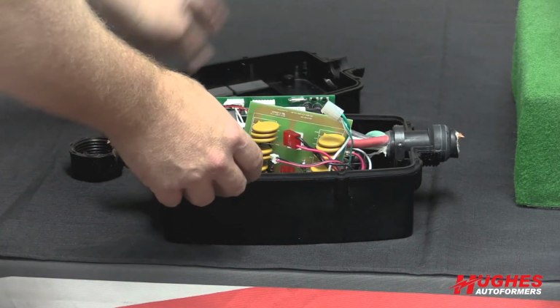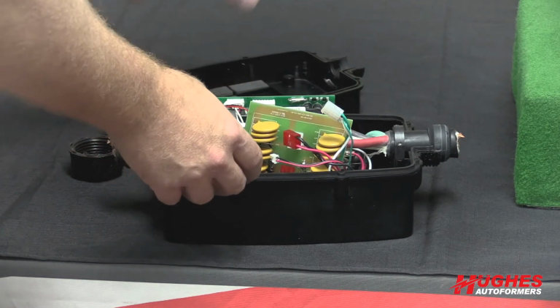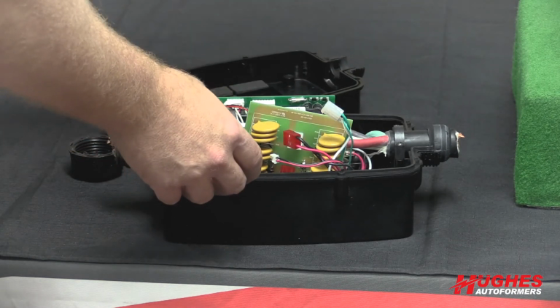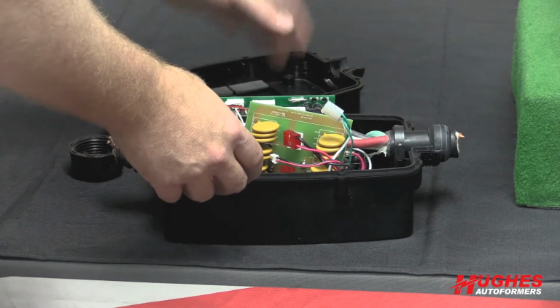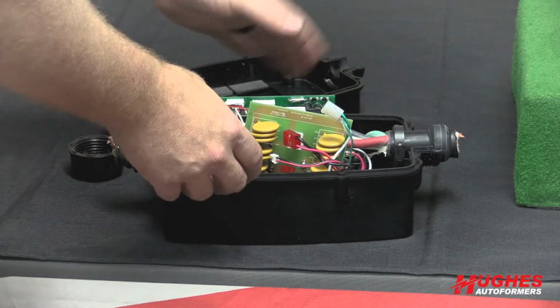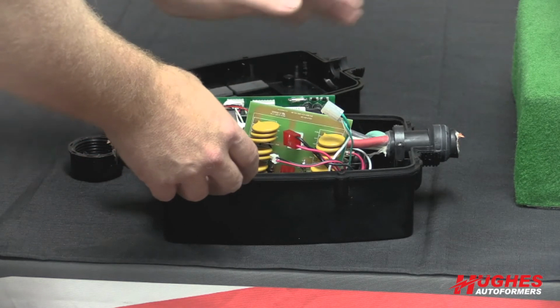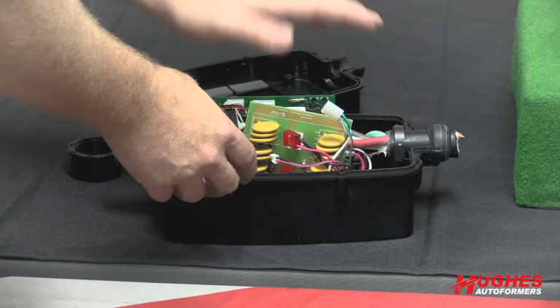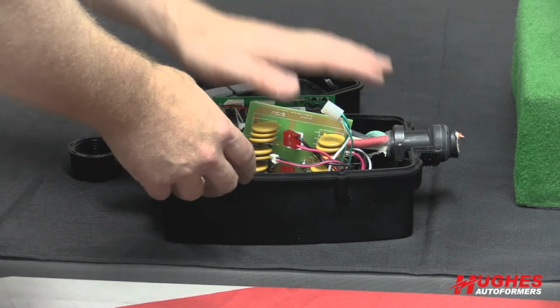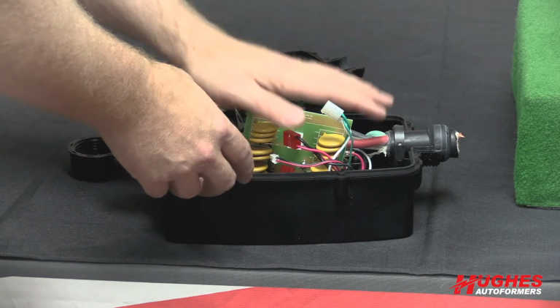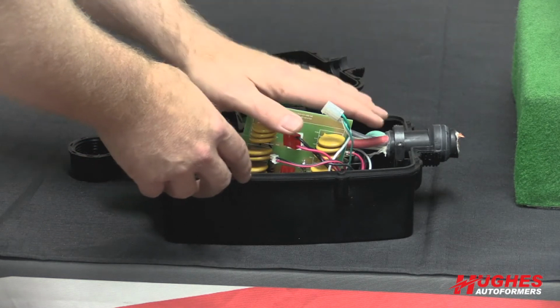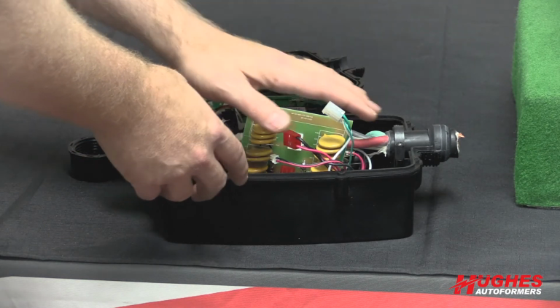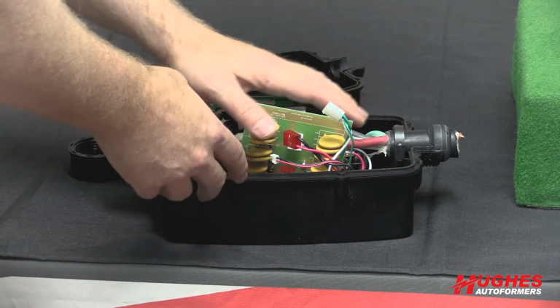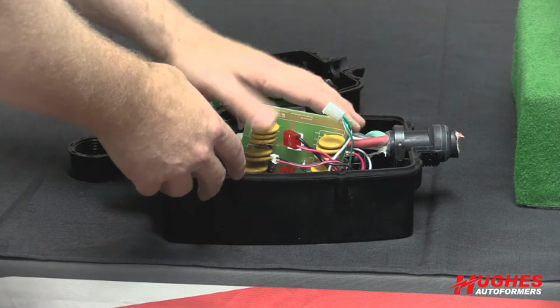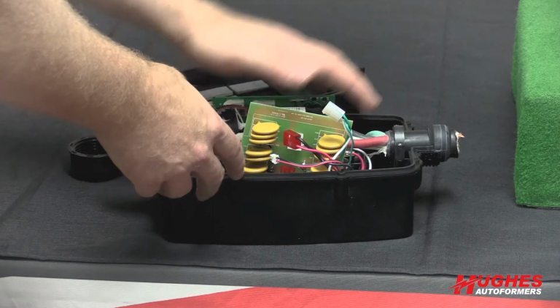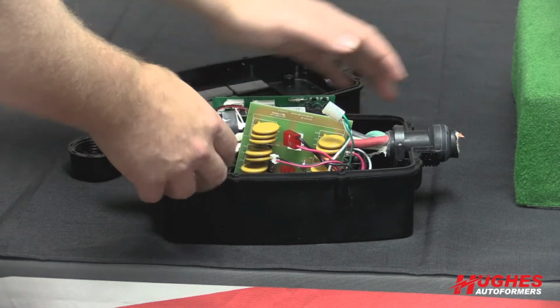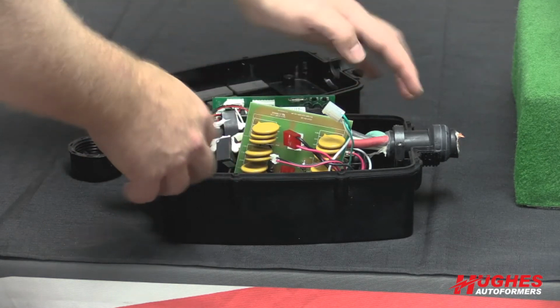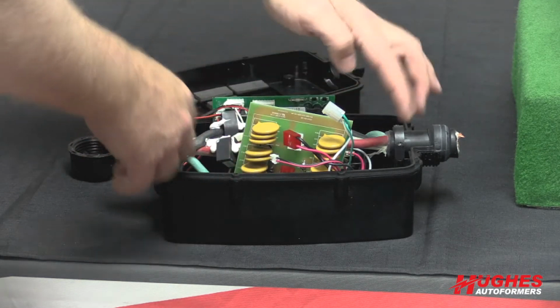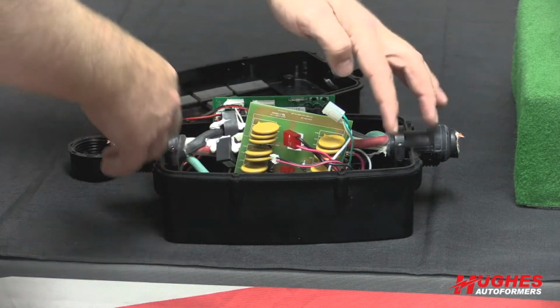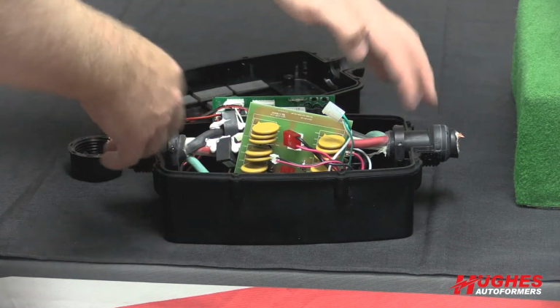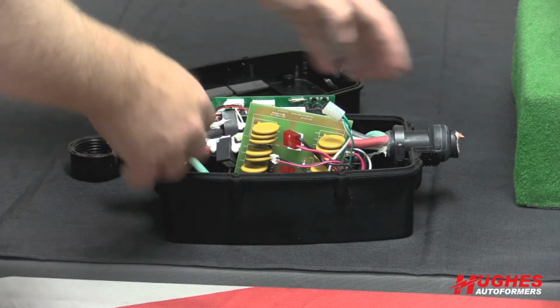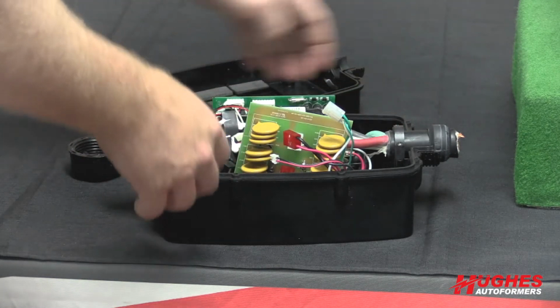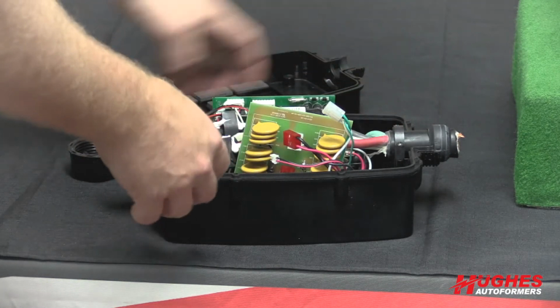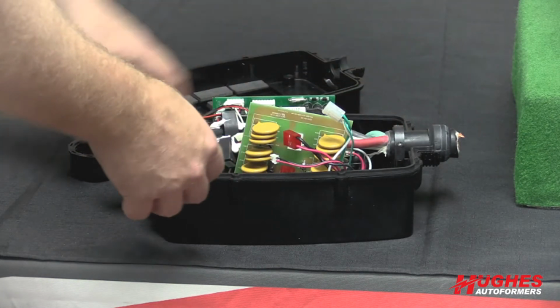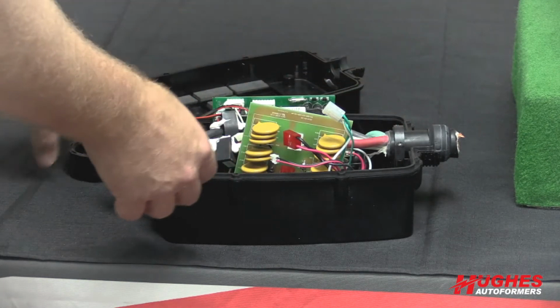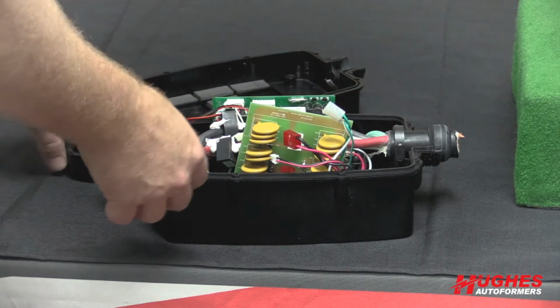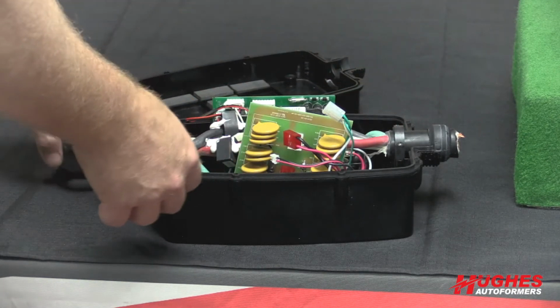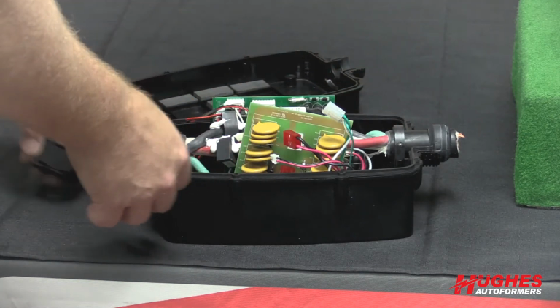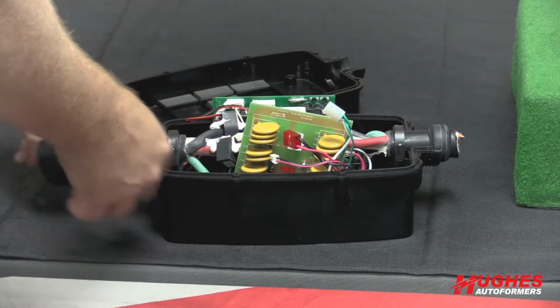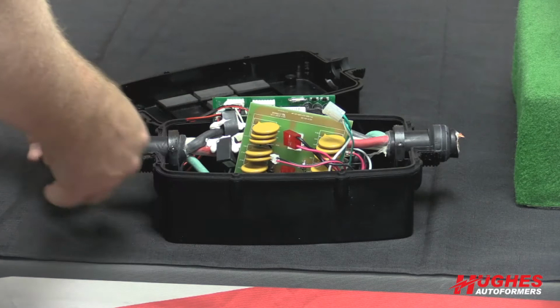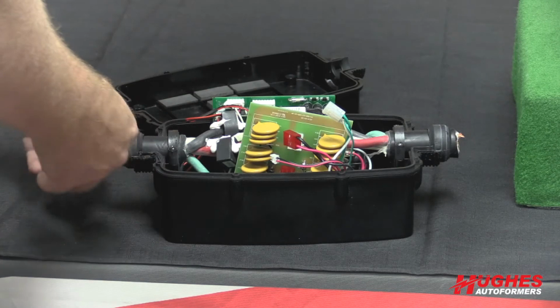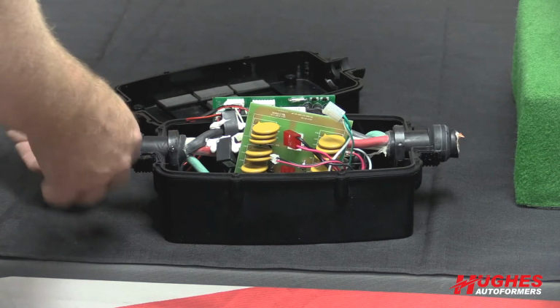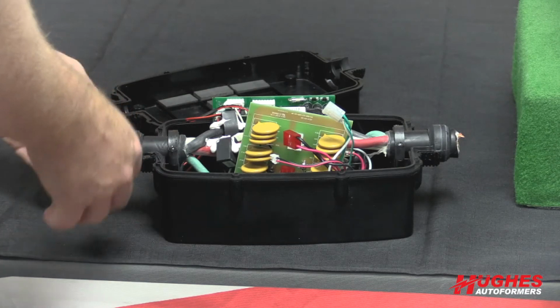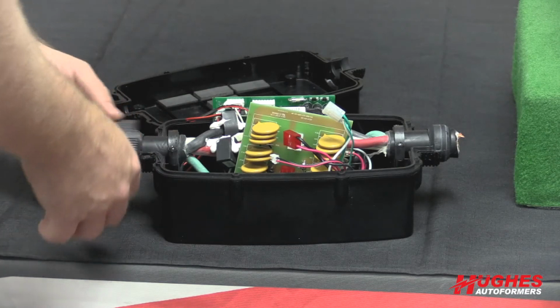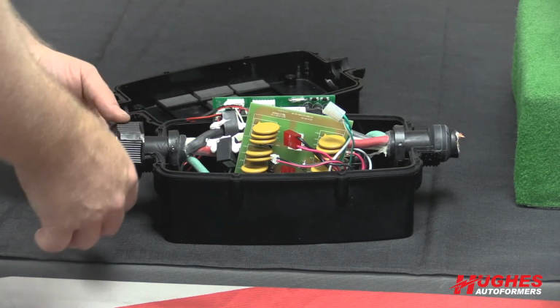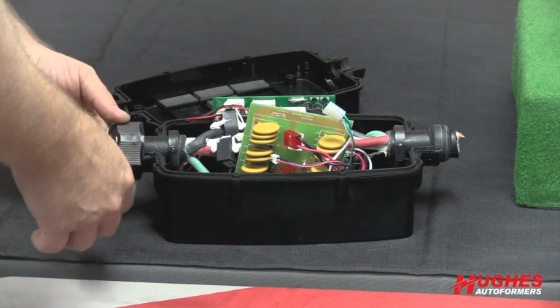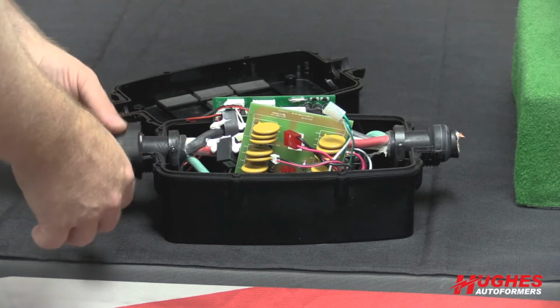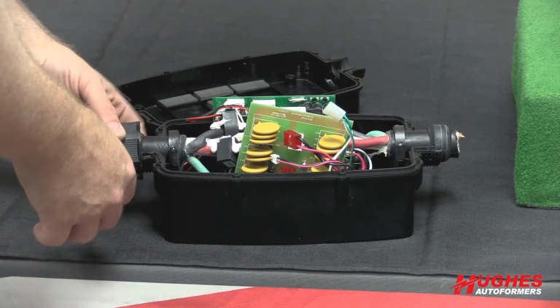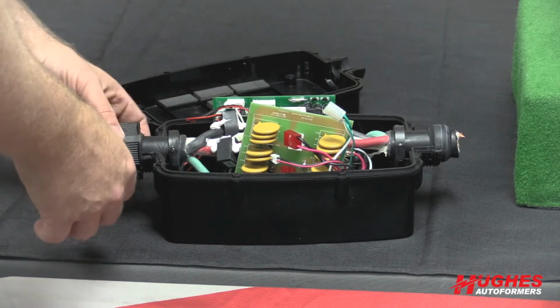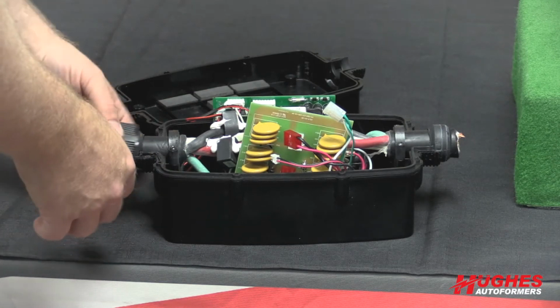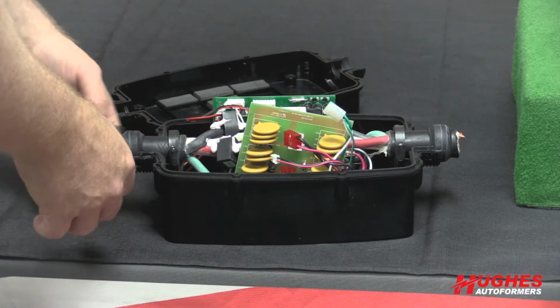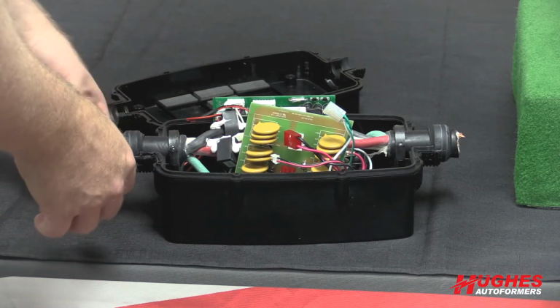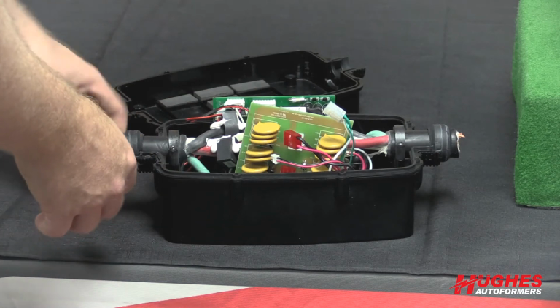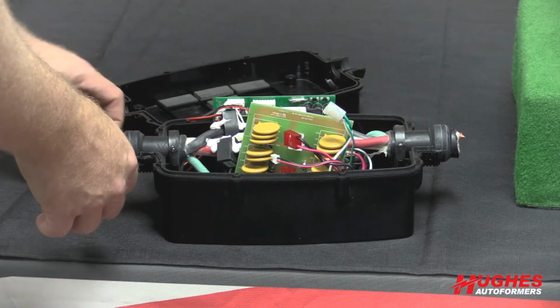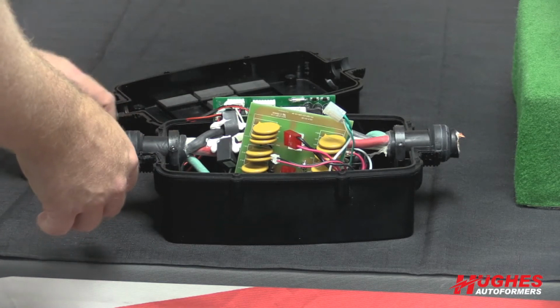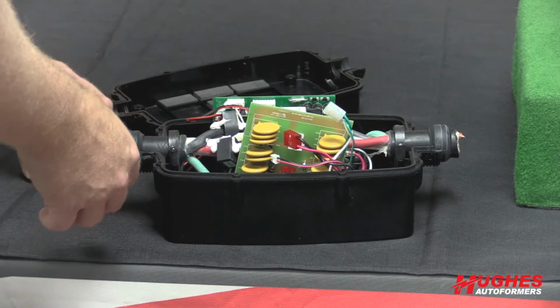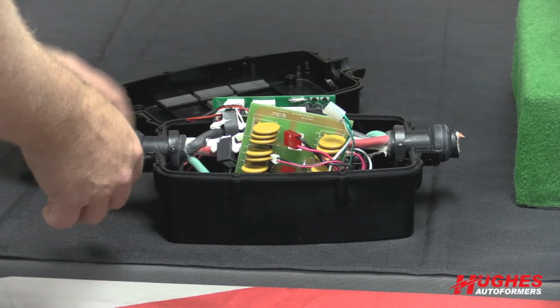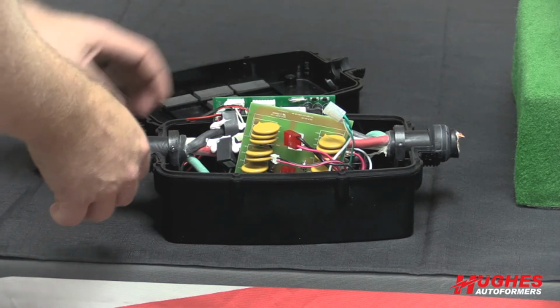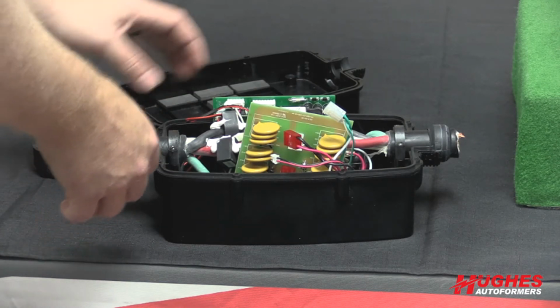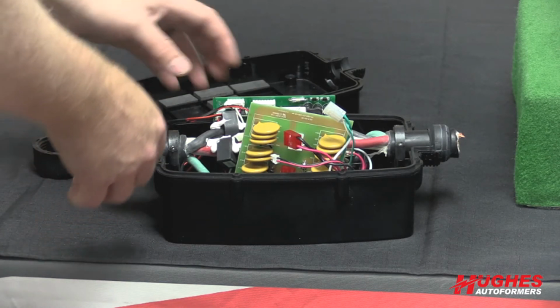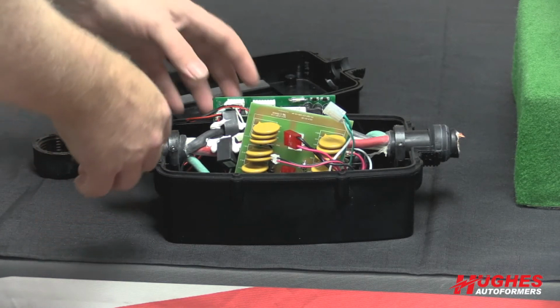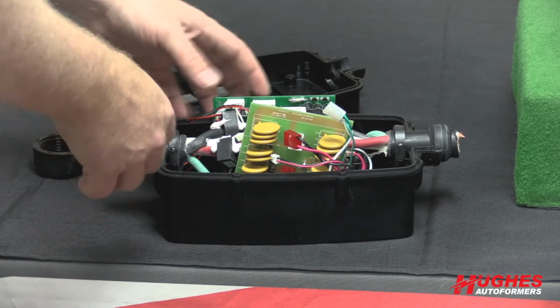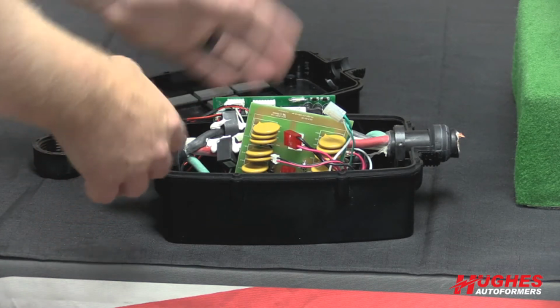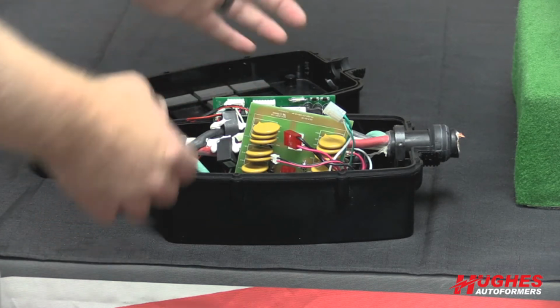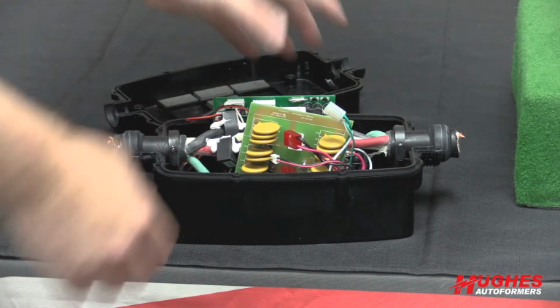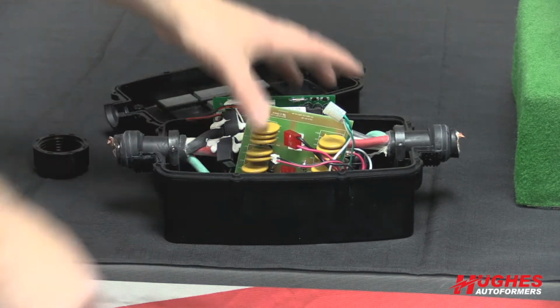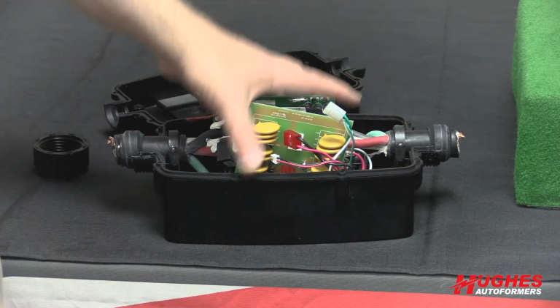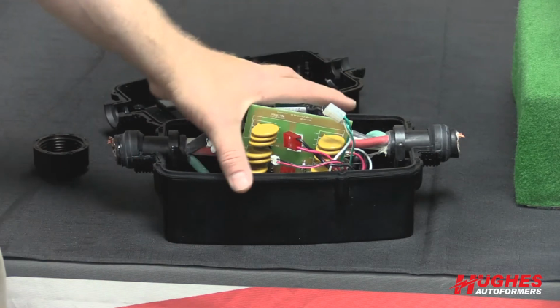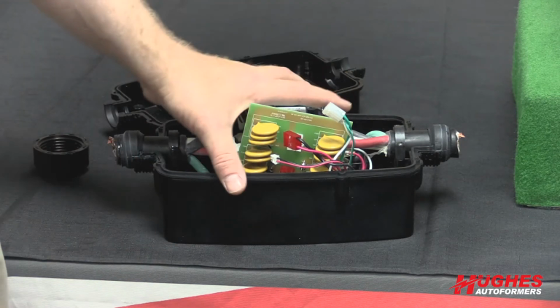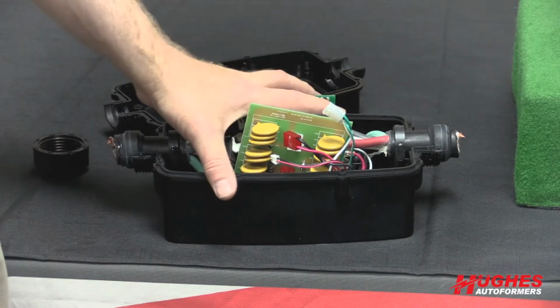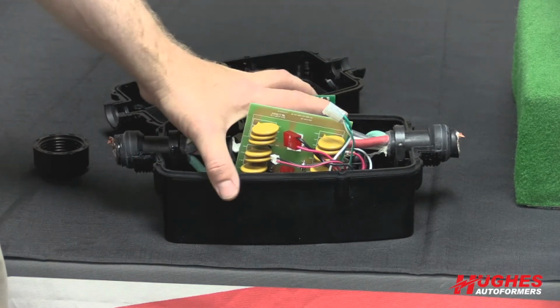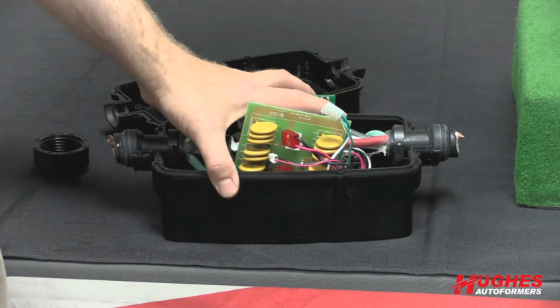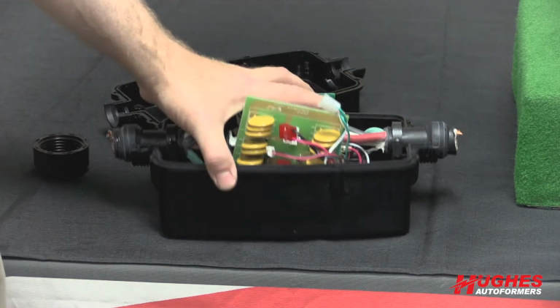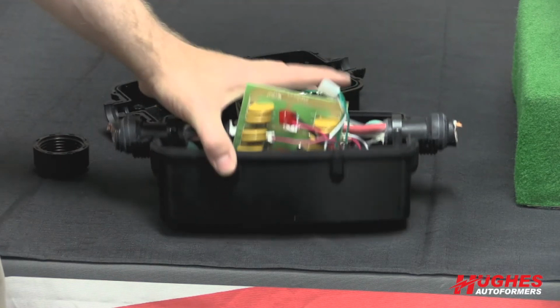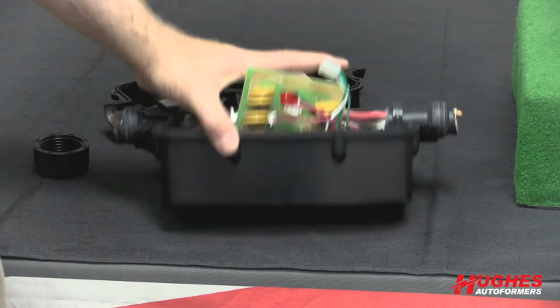Then replace the cover, put the screws back on, put your cable glands tightened back down, and you're back in business.